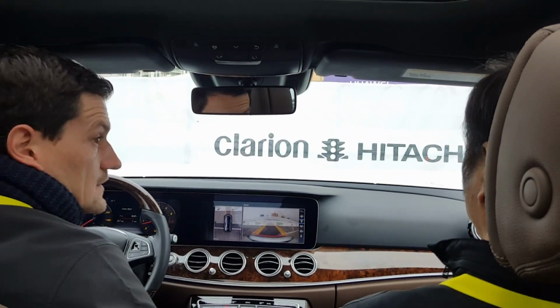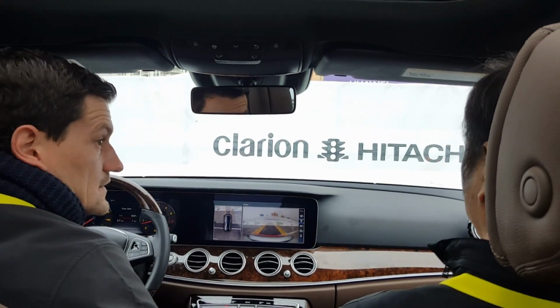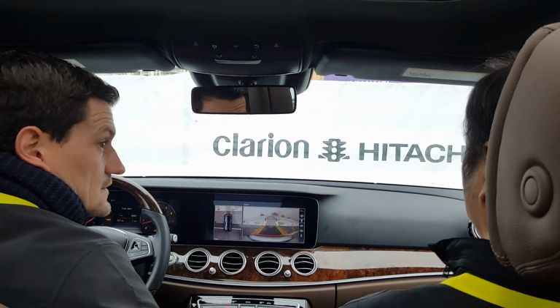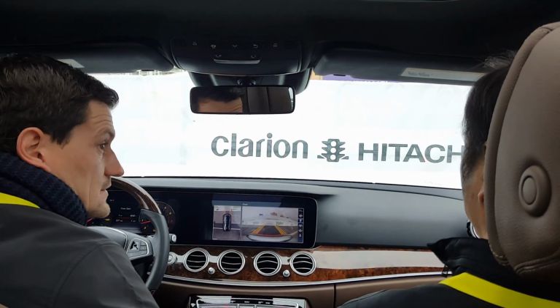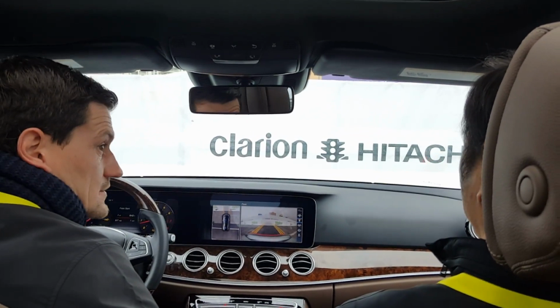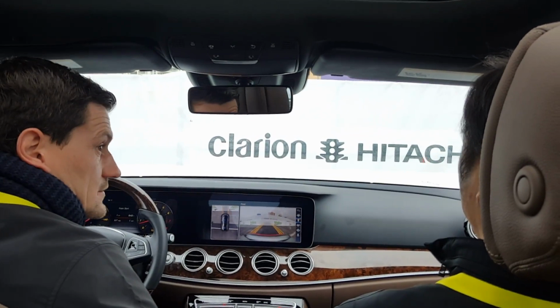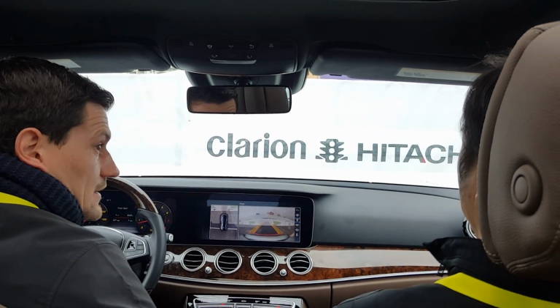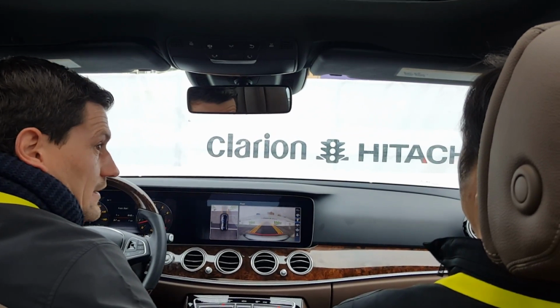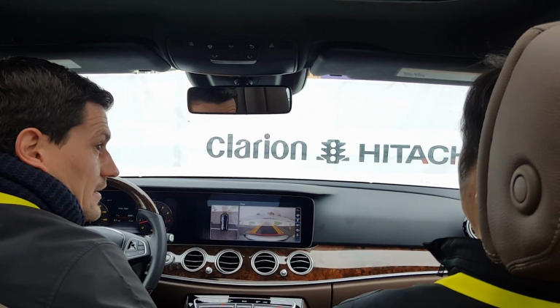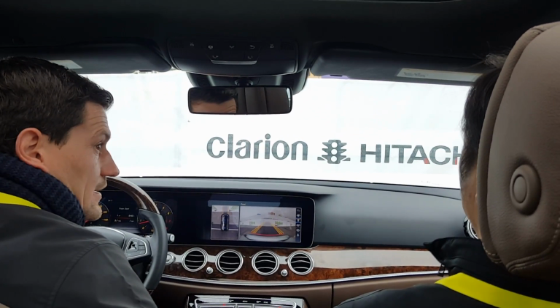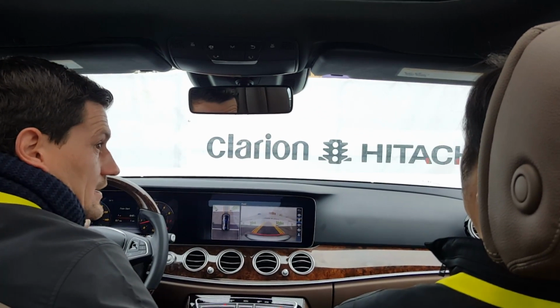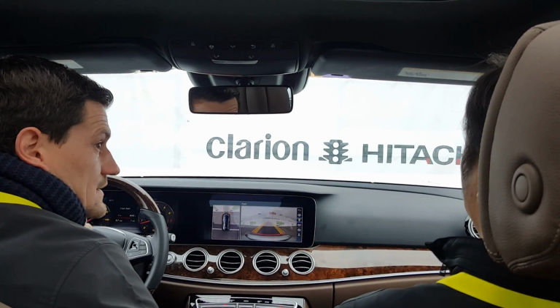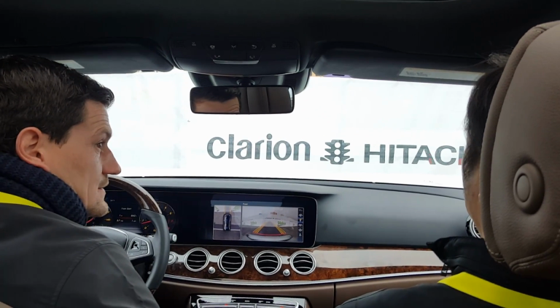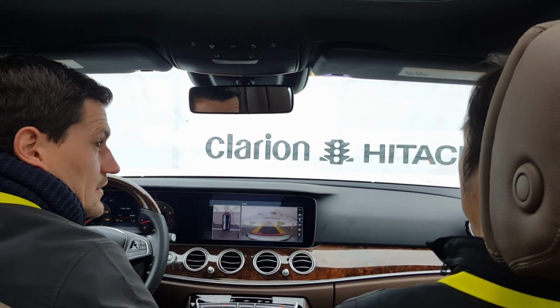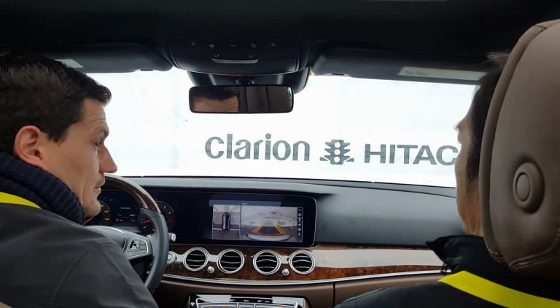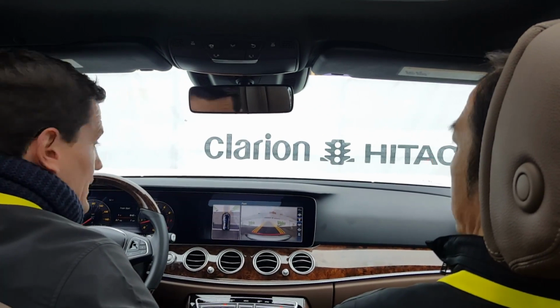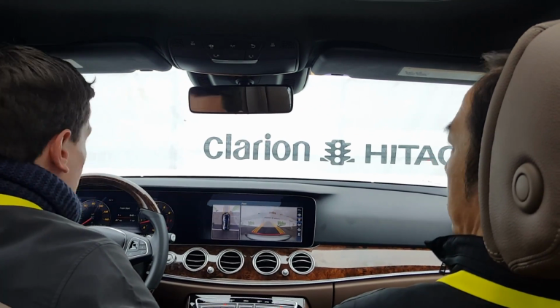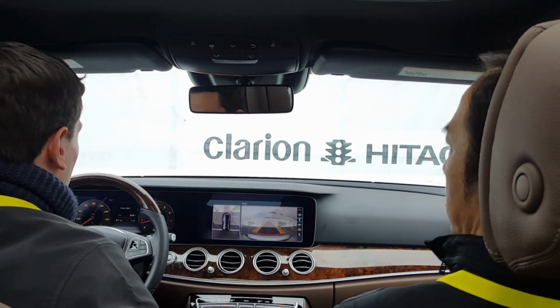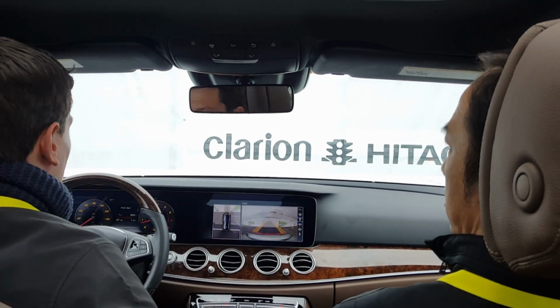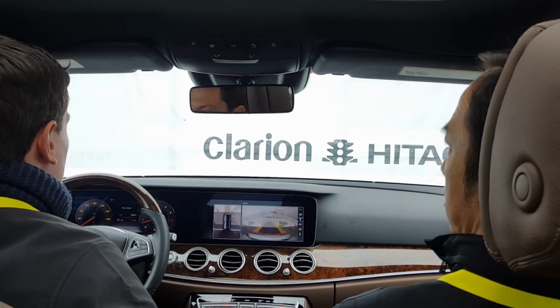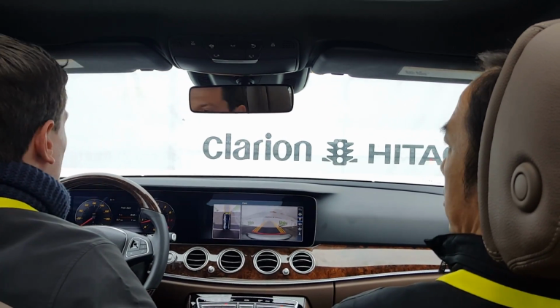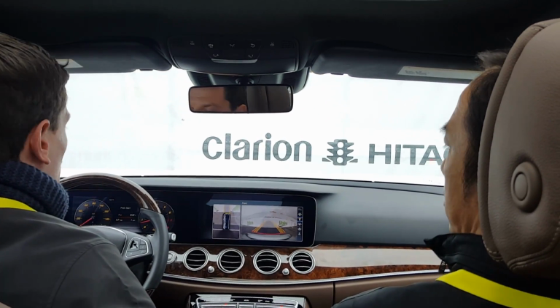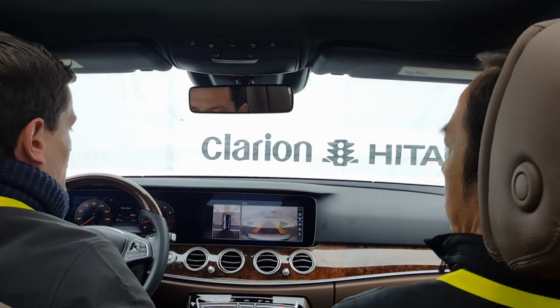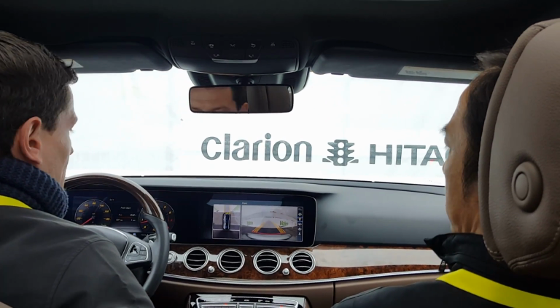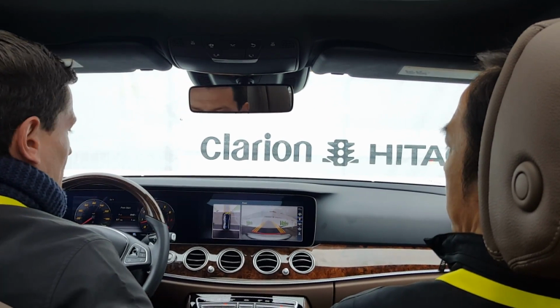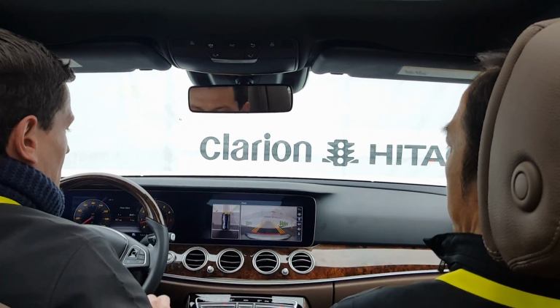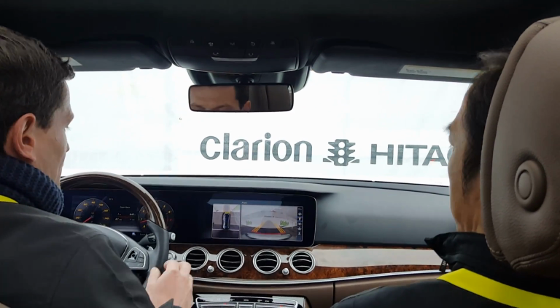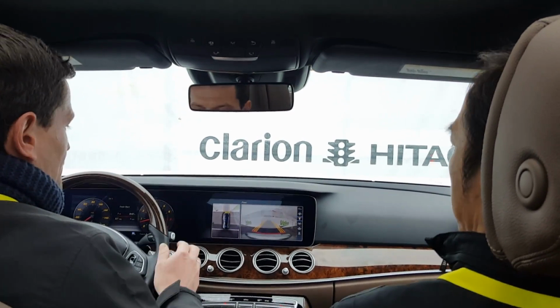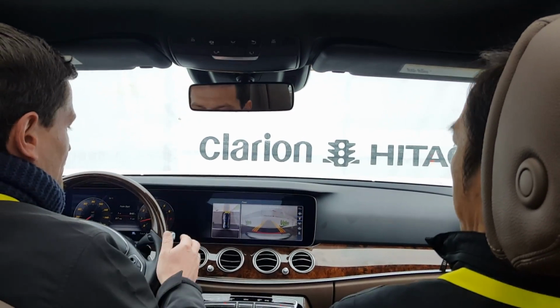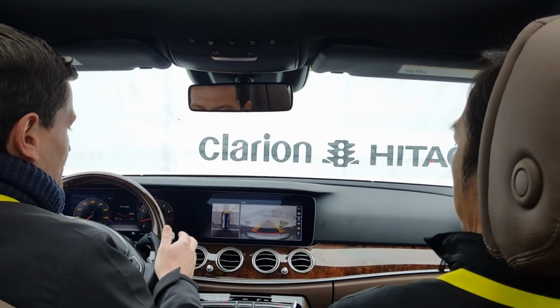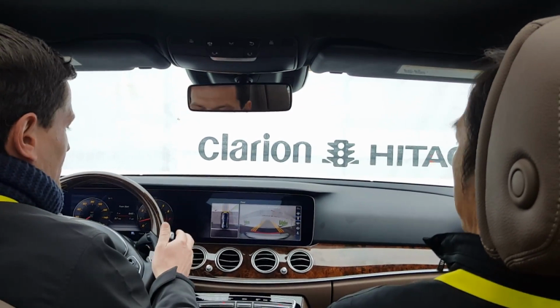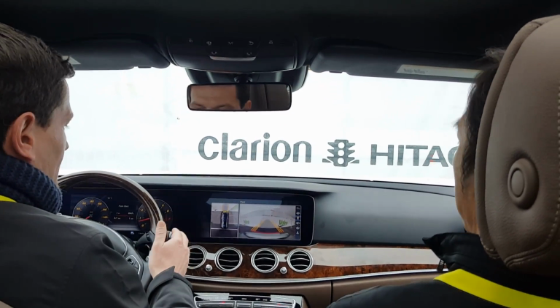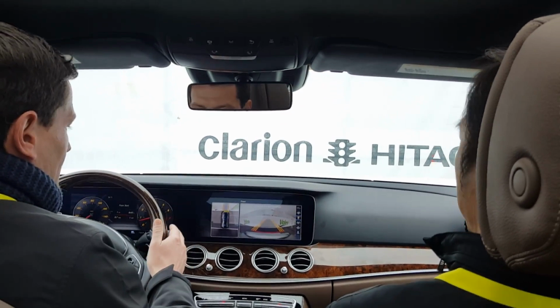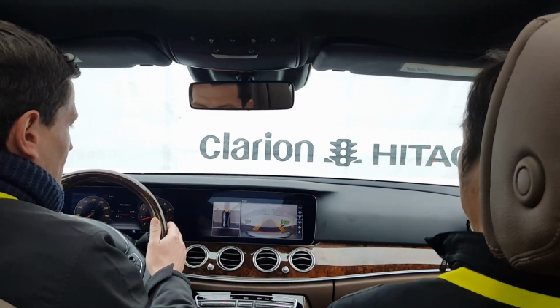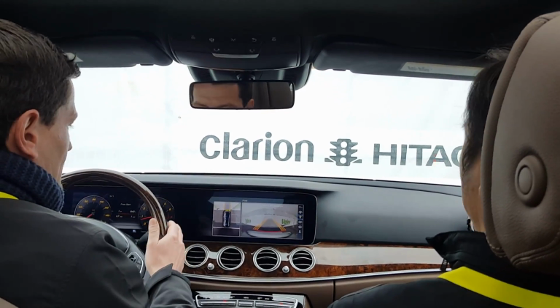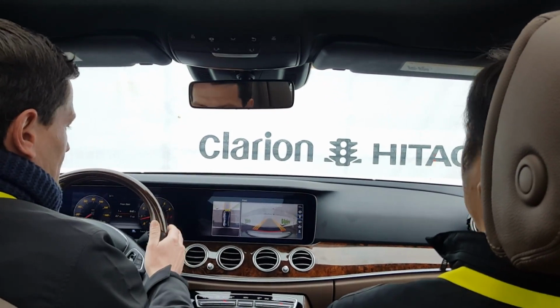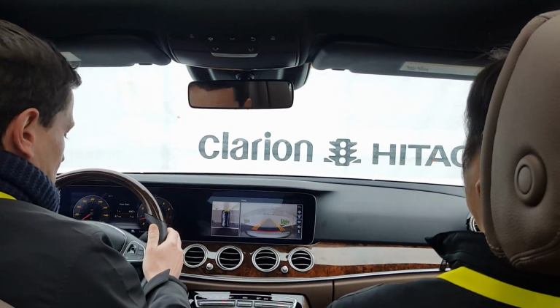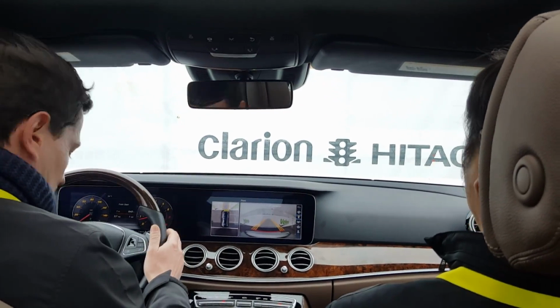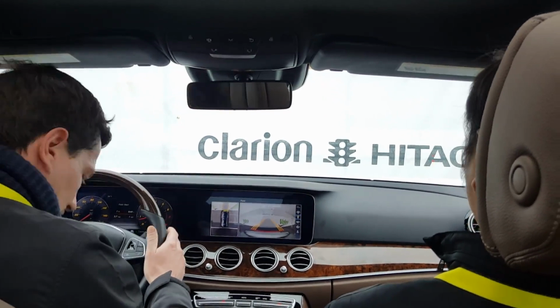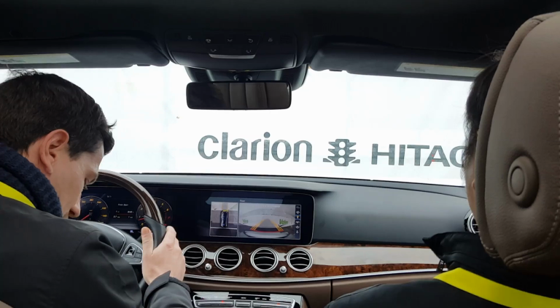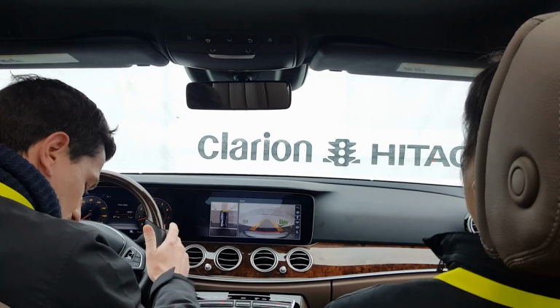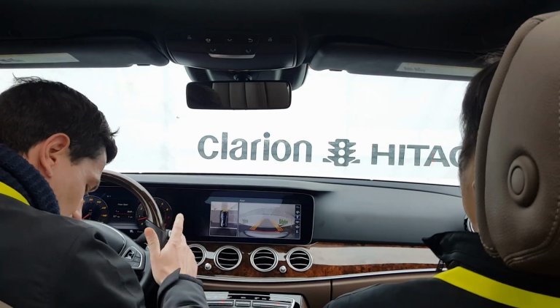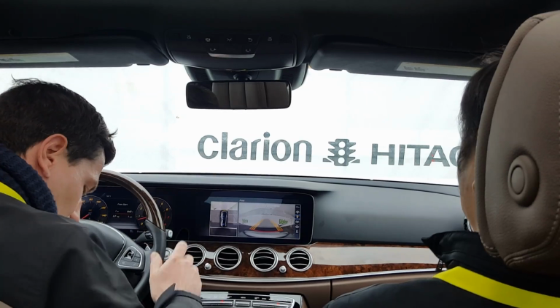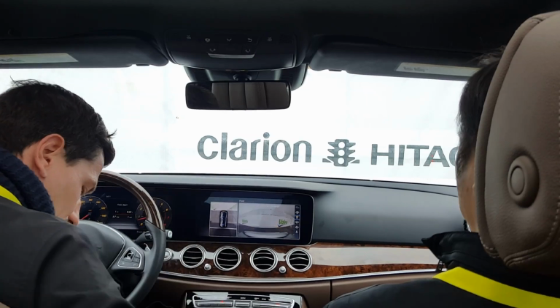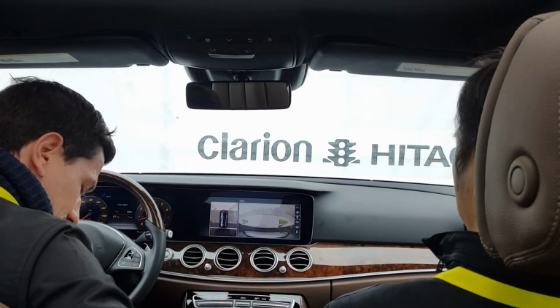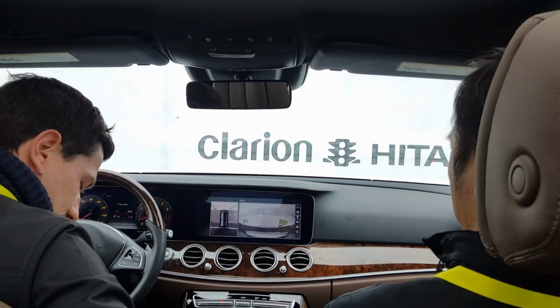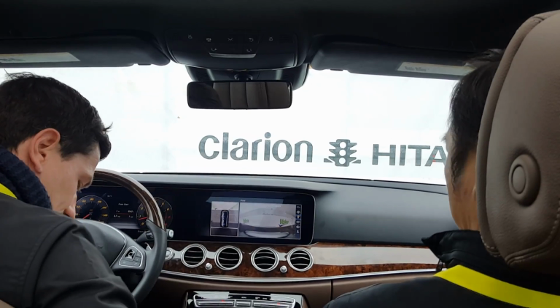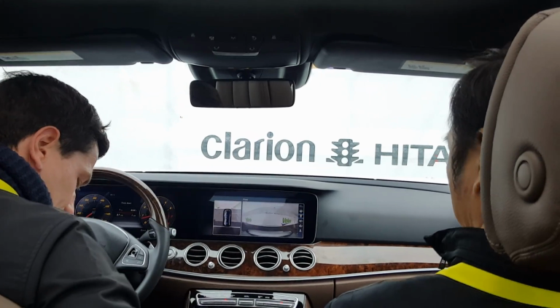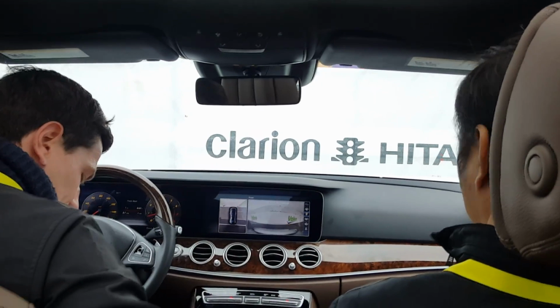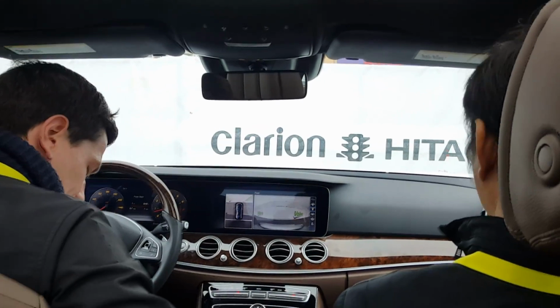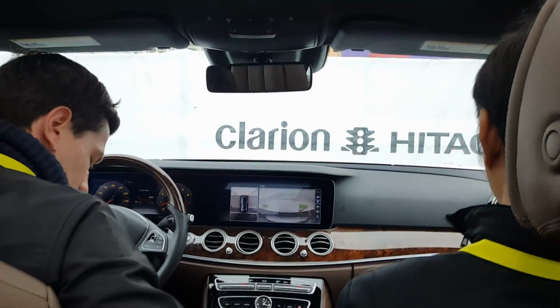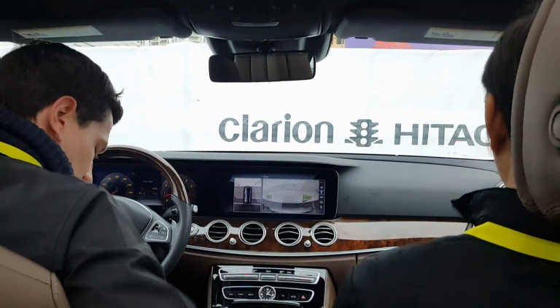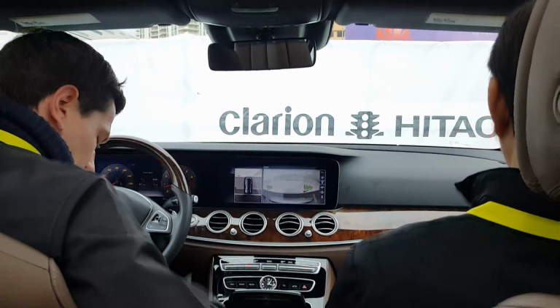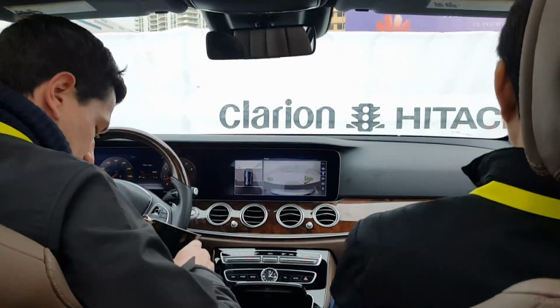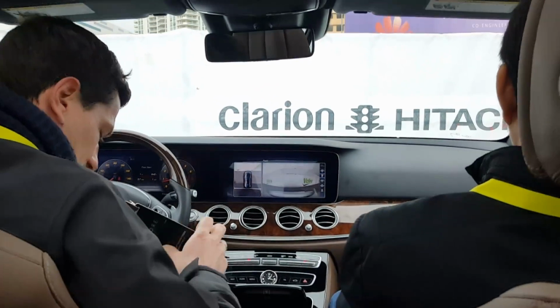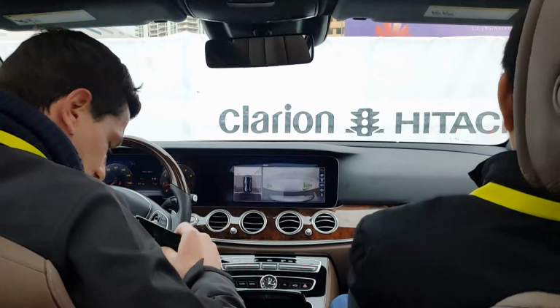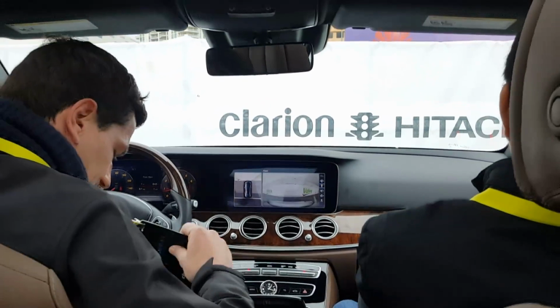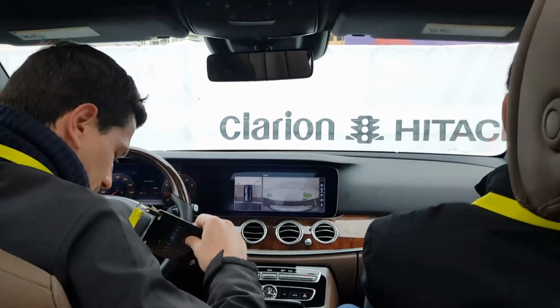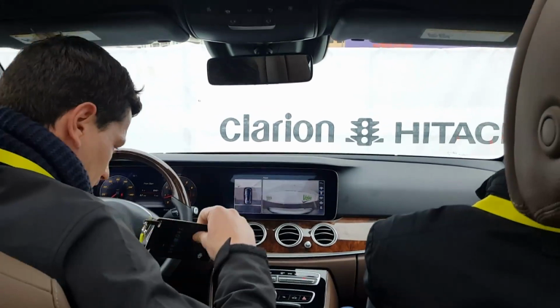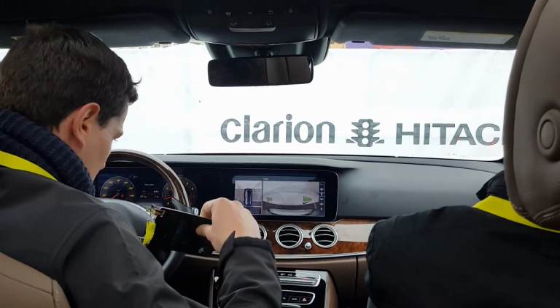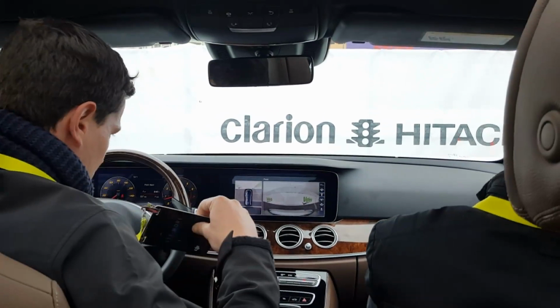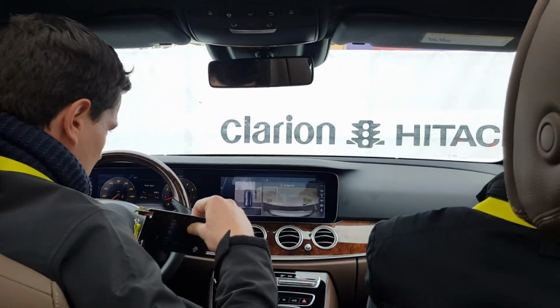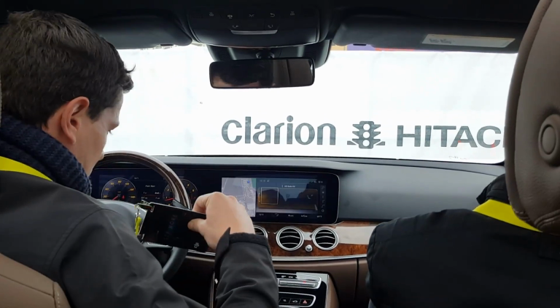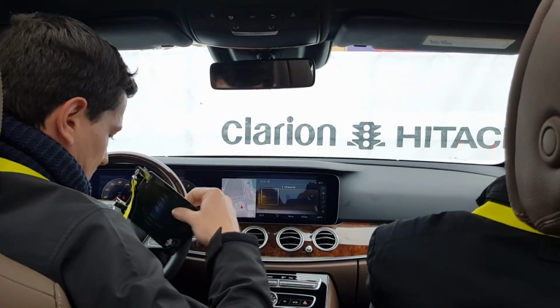I see there is already the next group coming, so I can show you the sensors from the outside if you are interested.